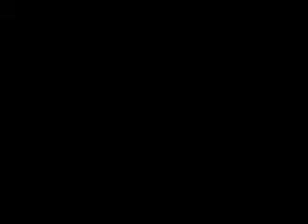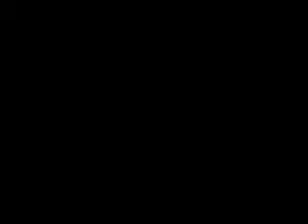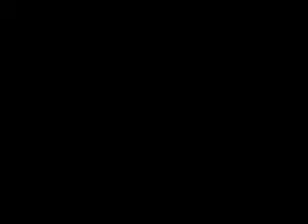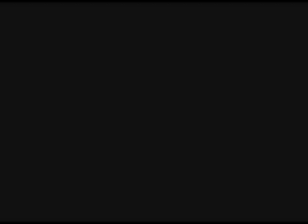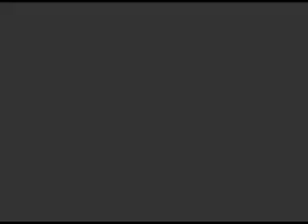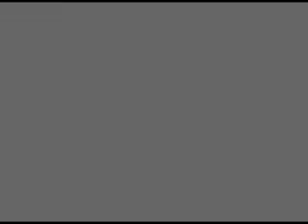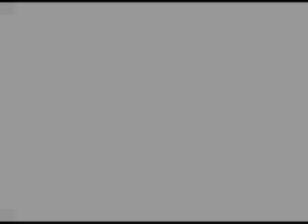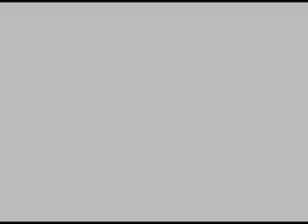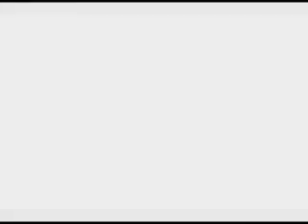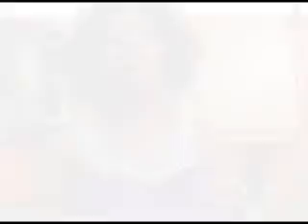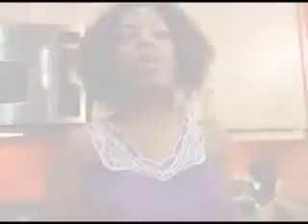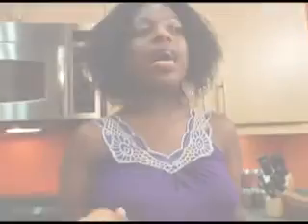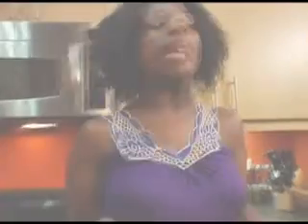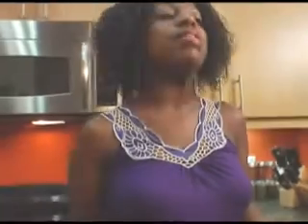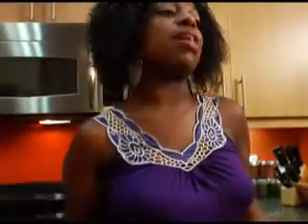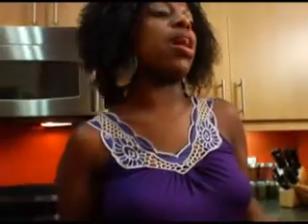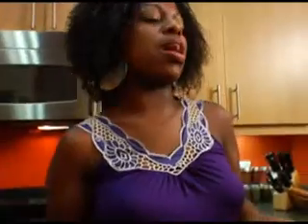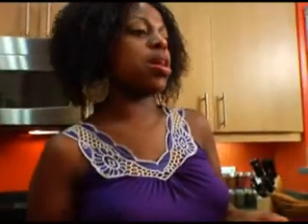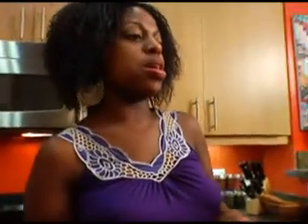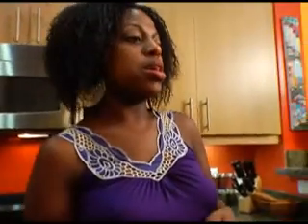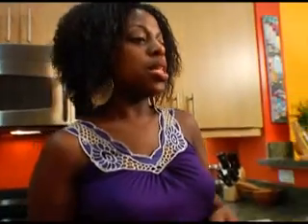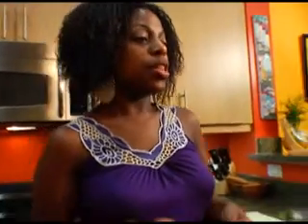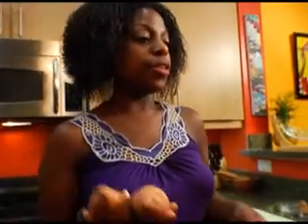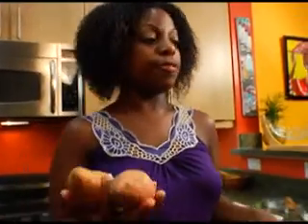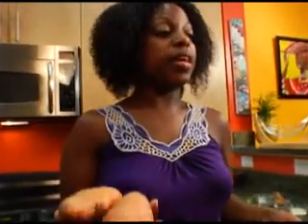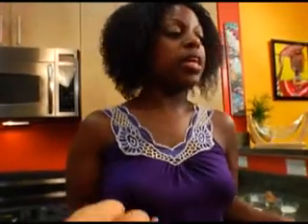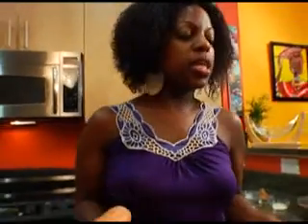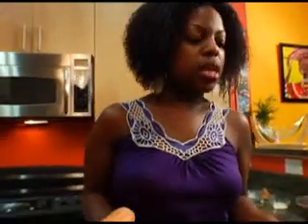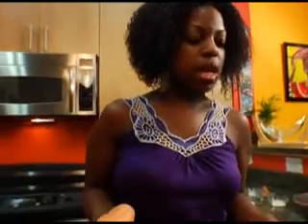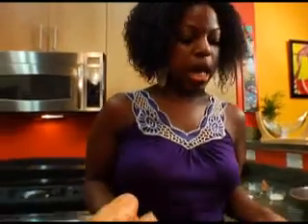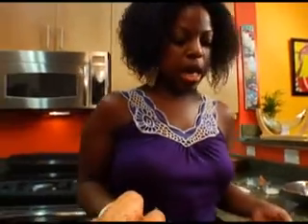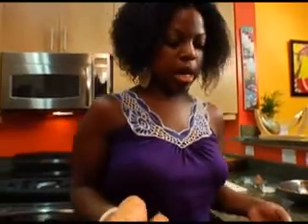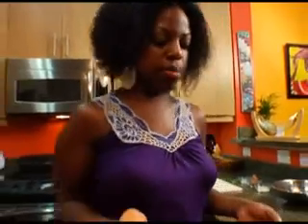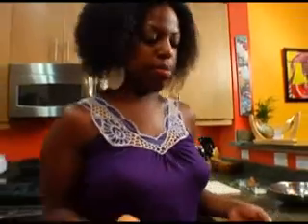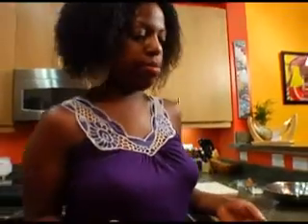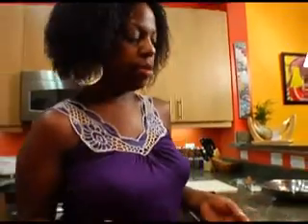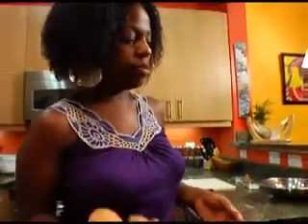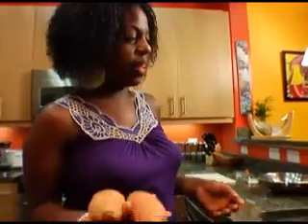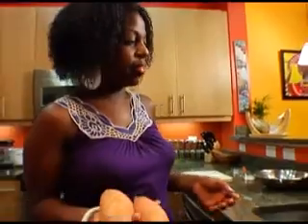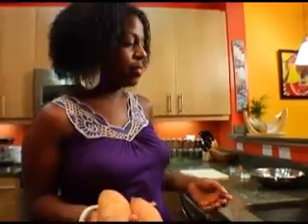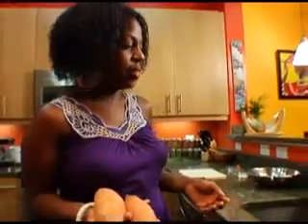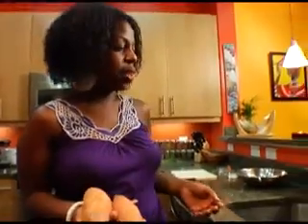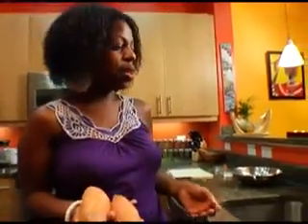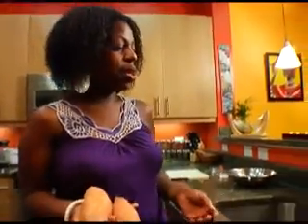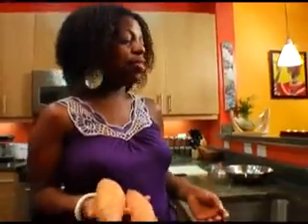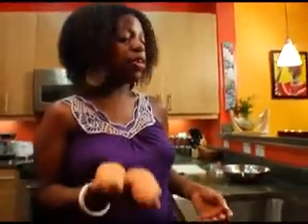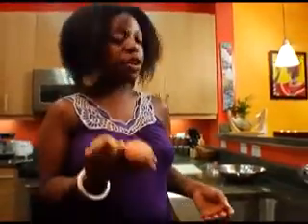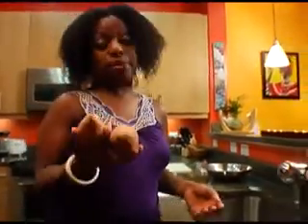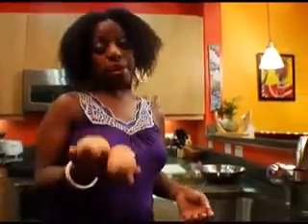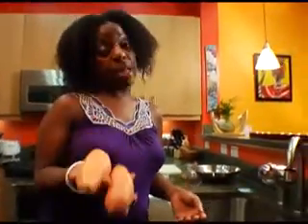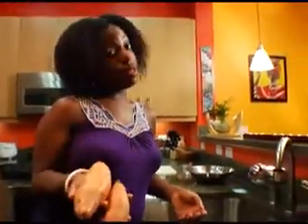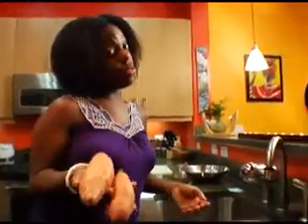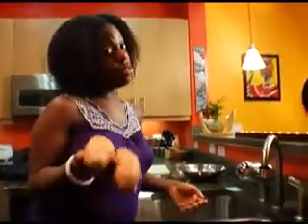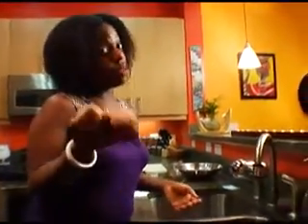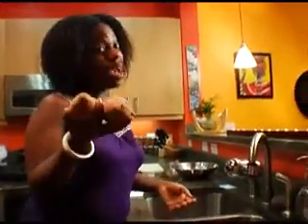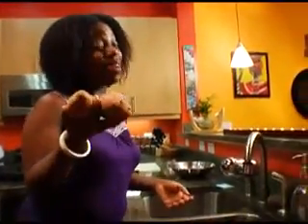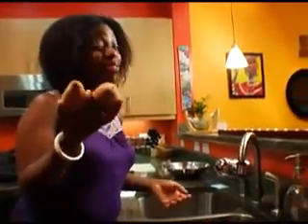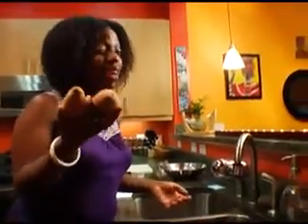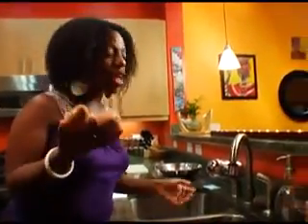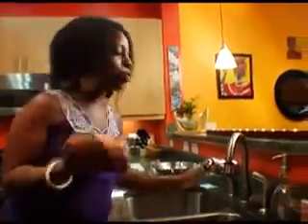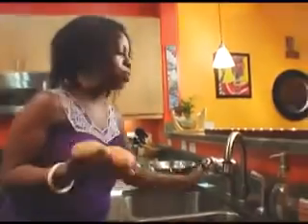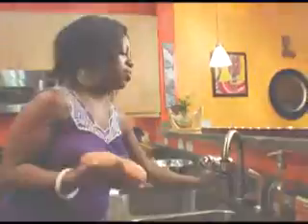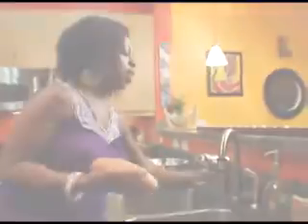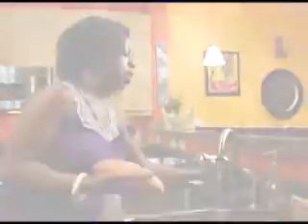Sweet potato fries are fun, they're tasty, and they're unique in that they're not regular potato.